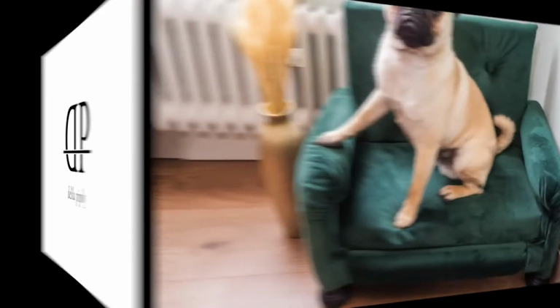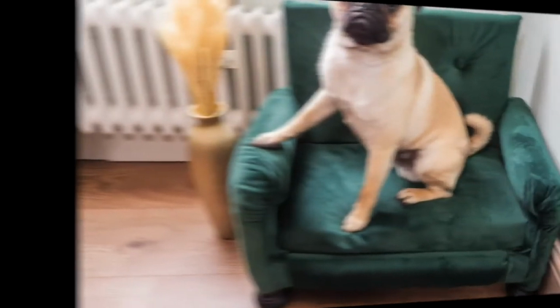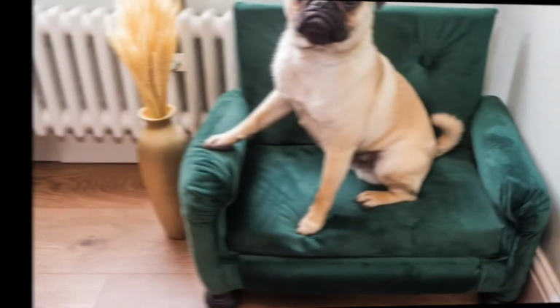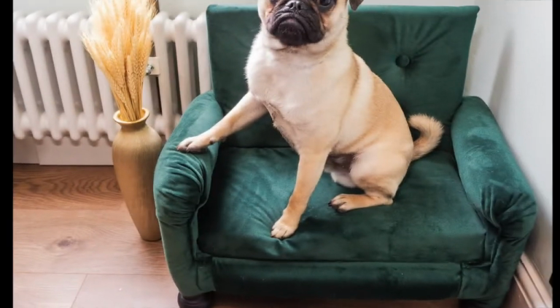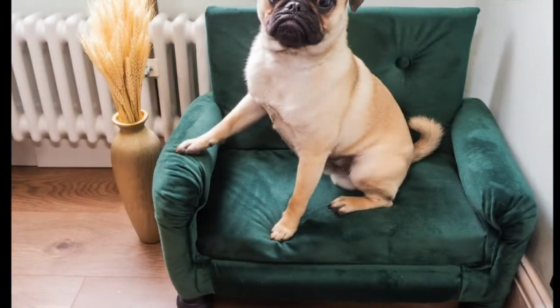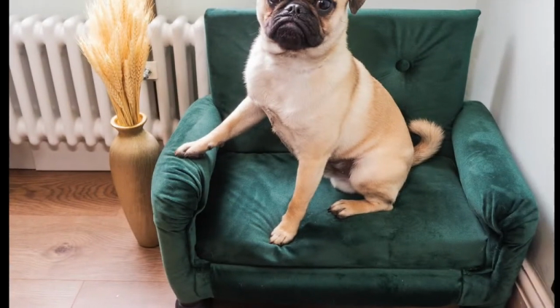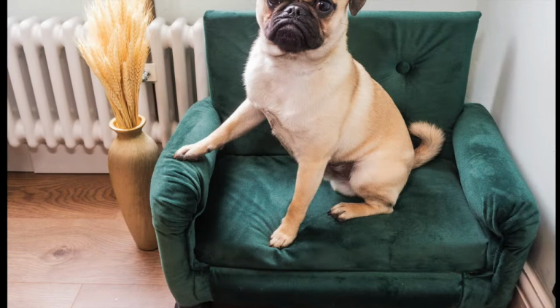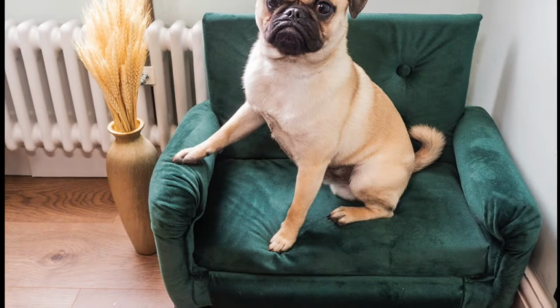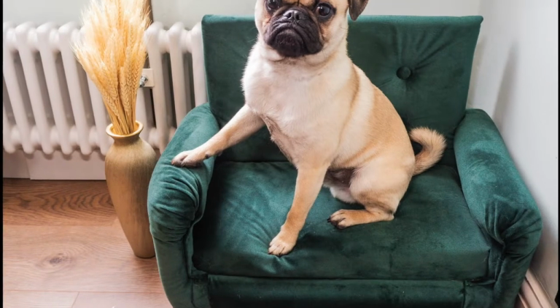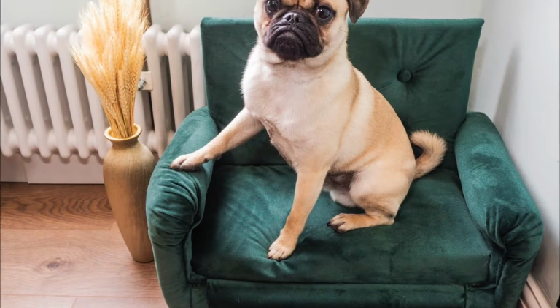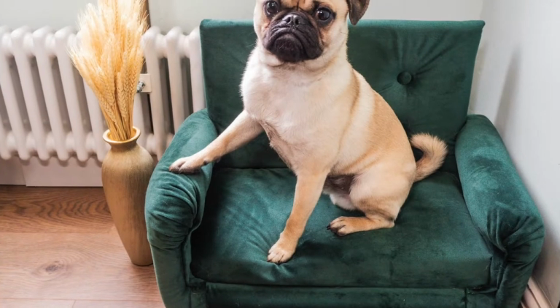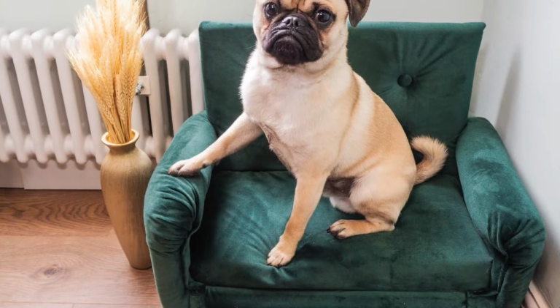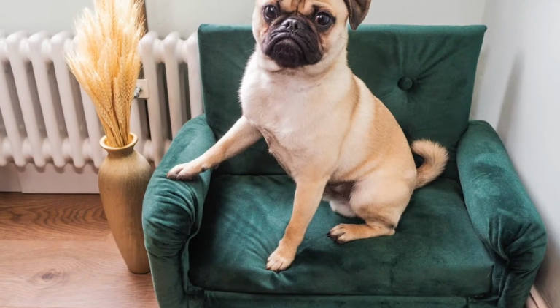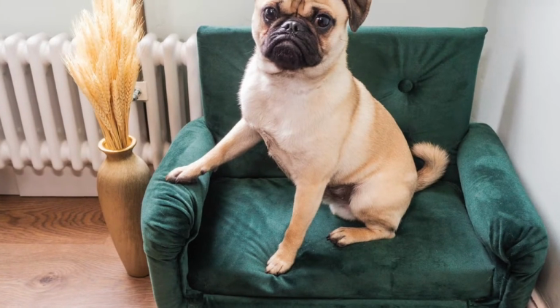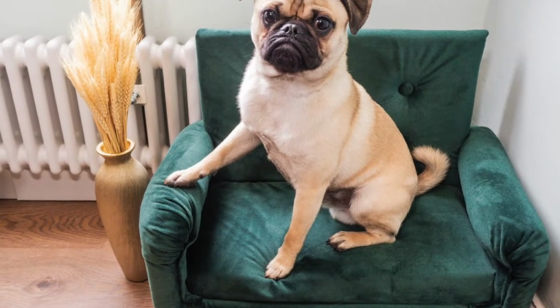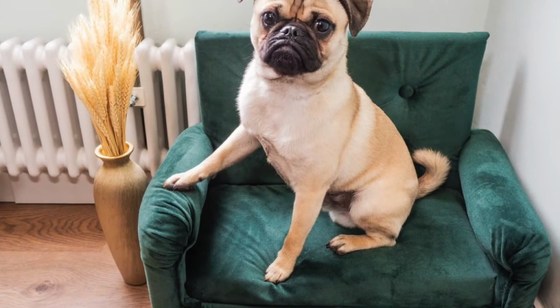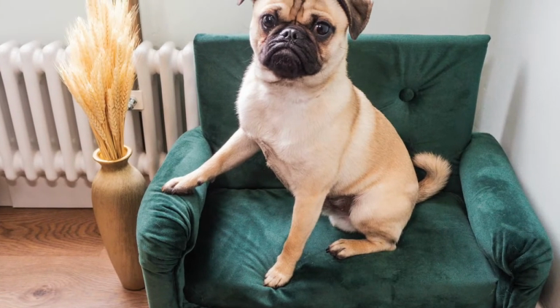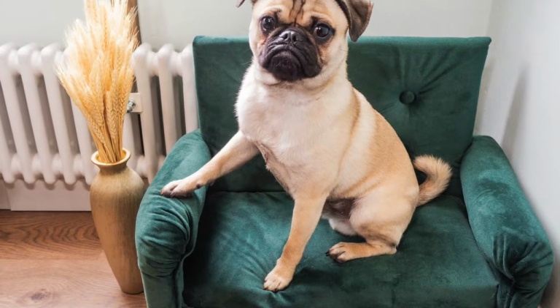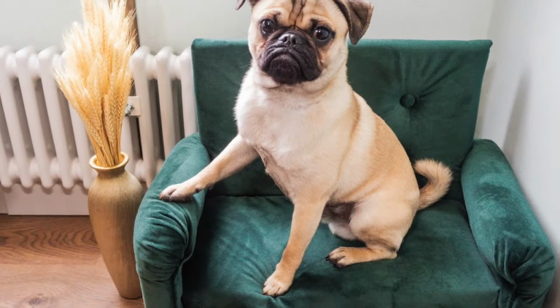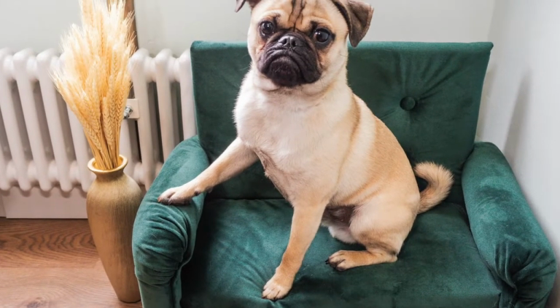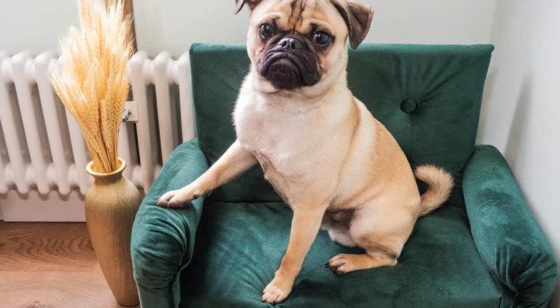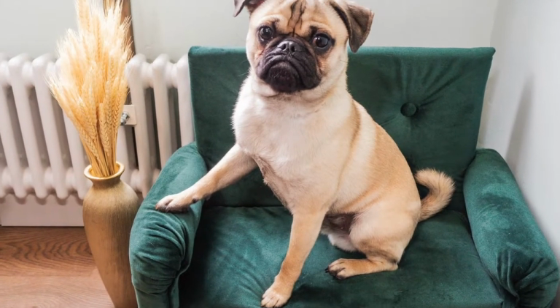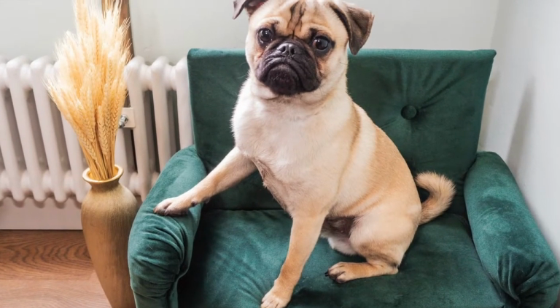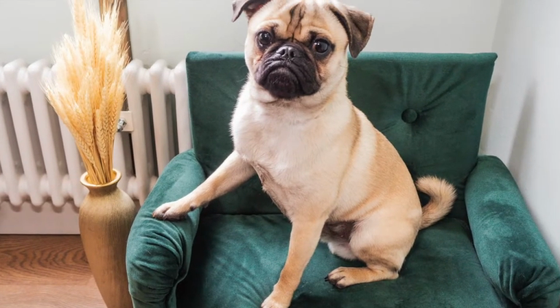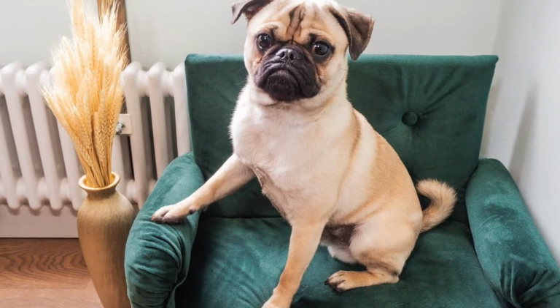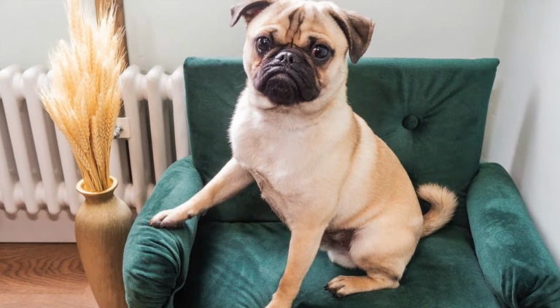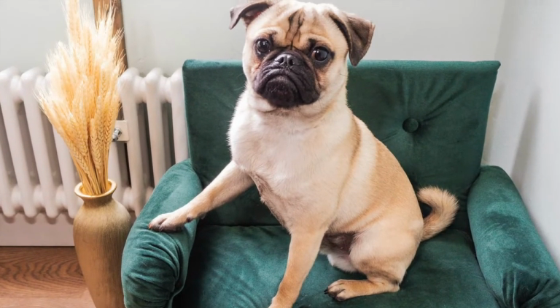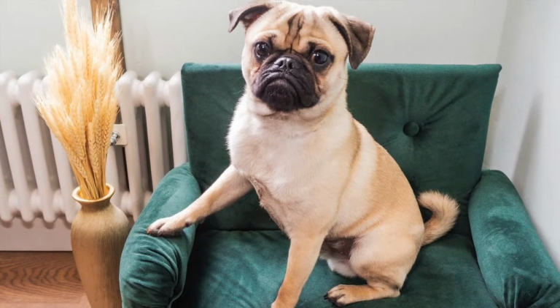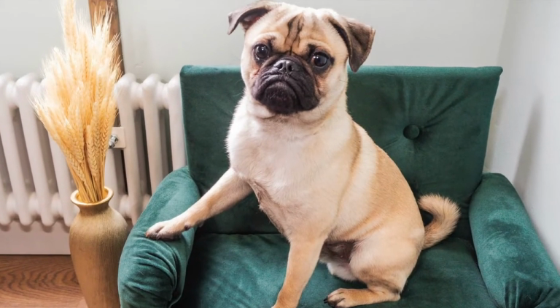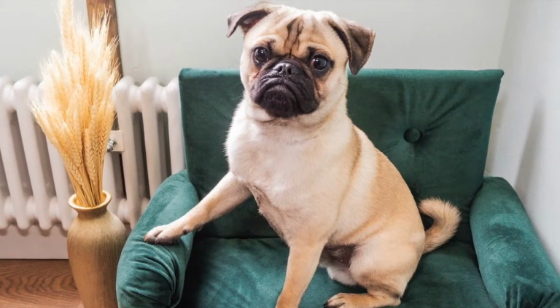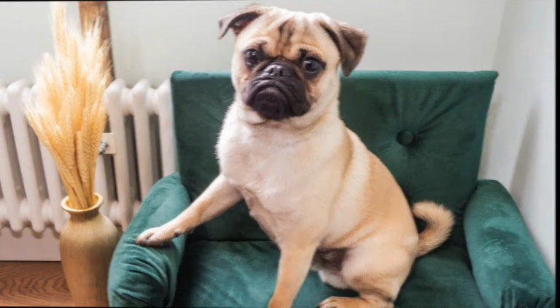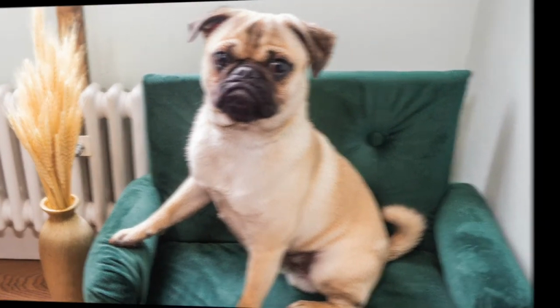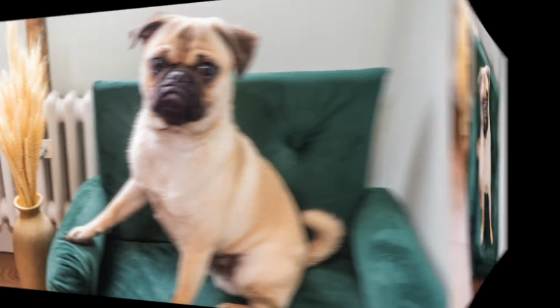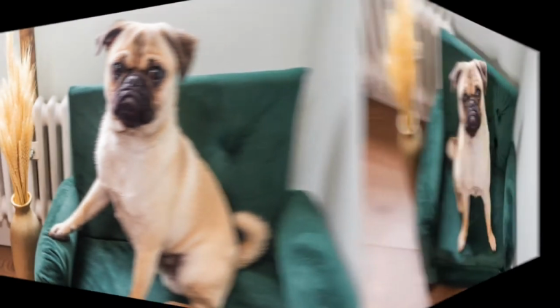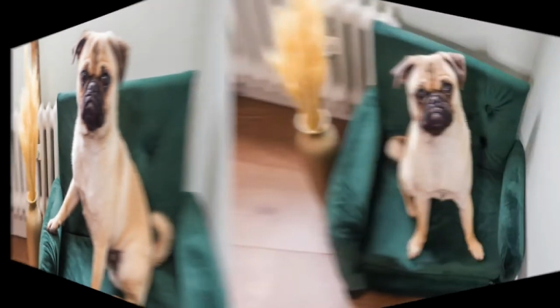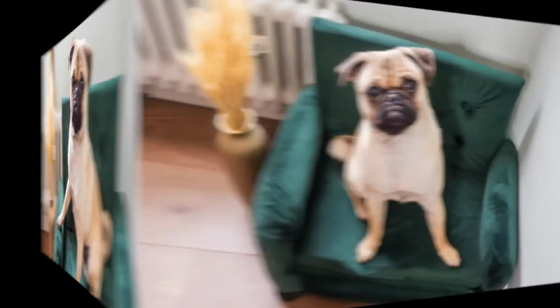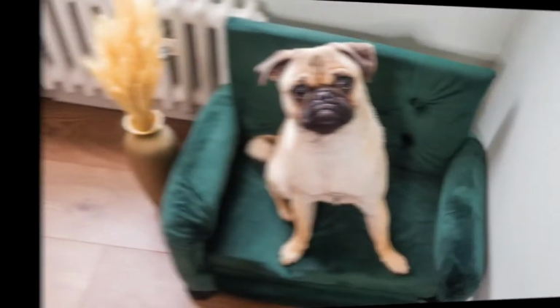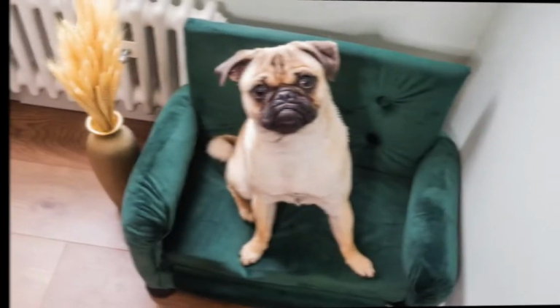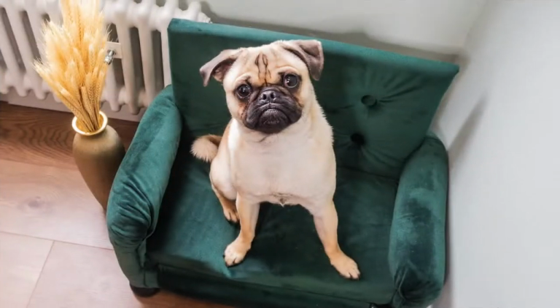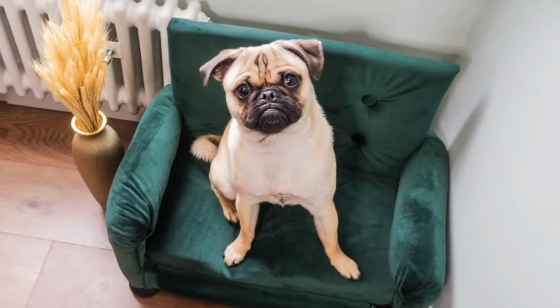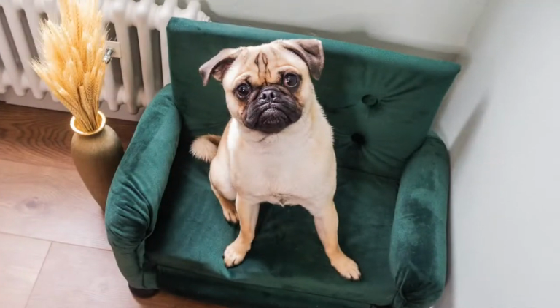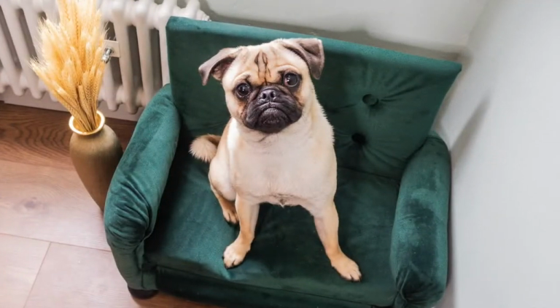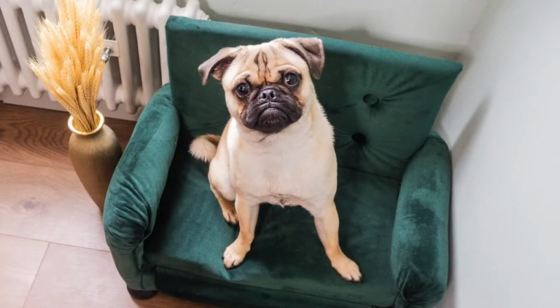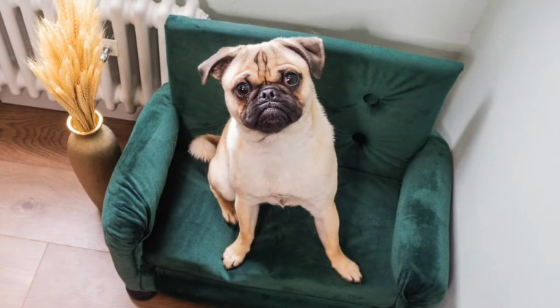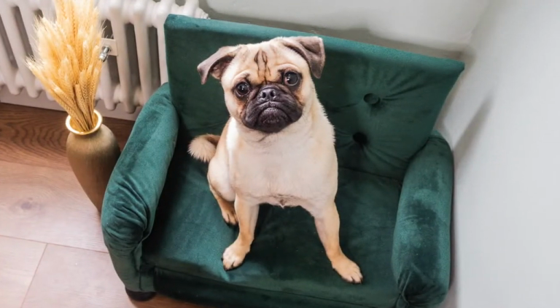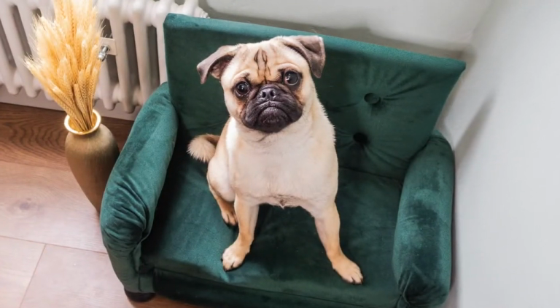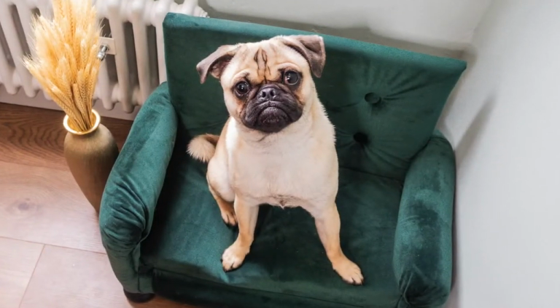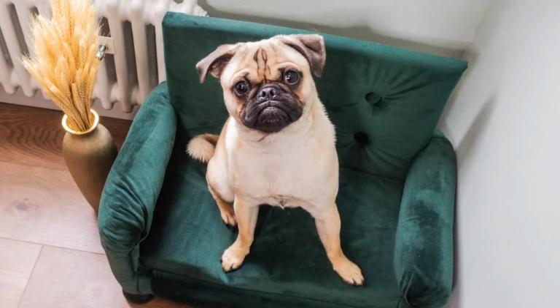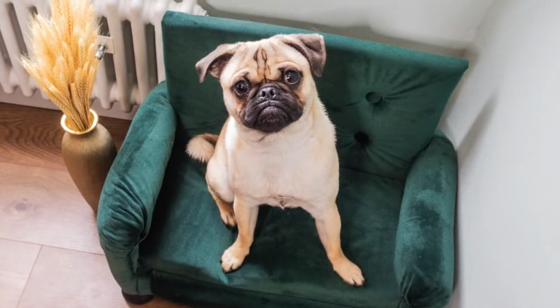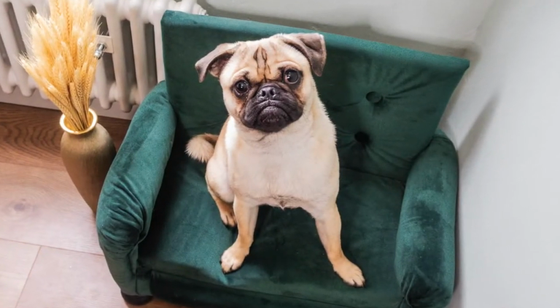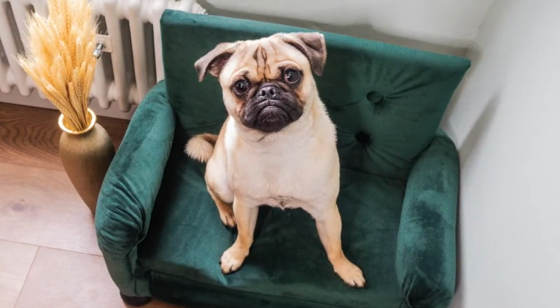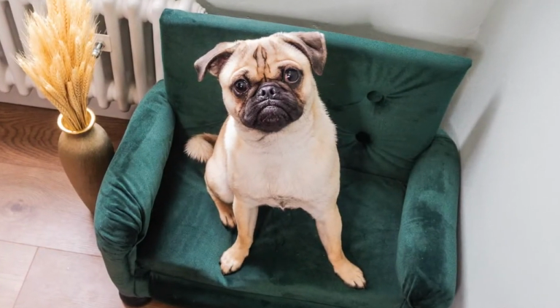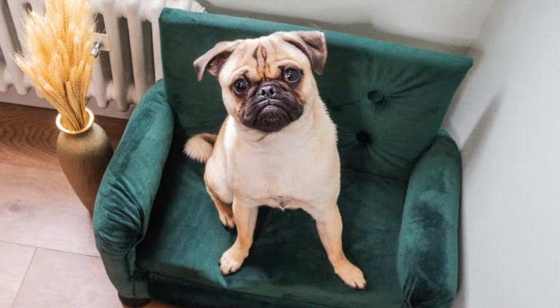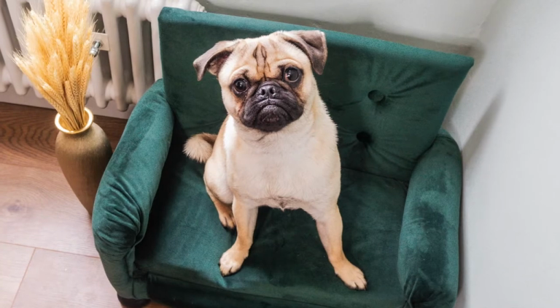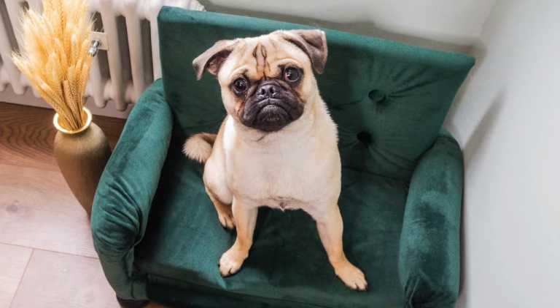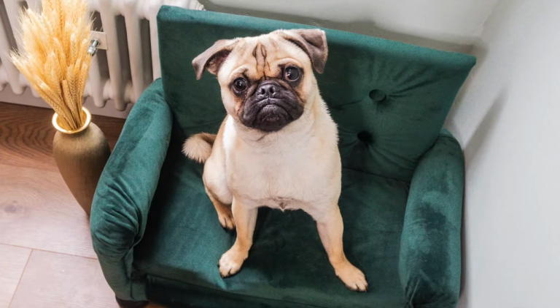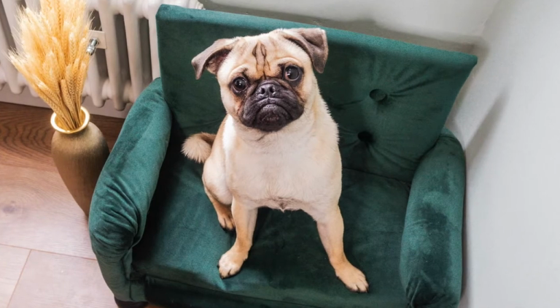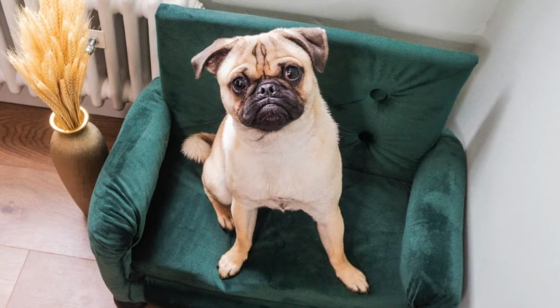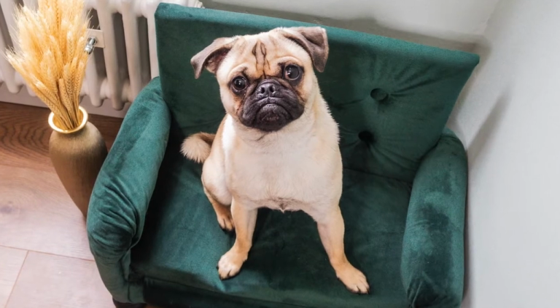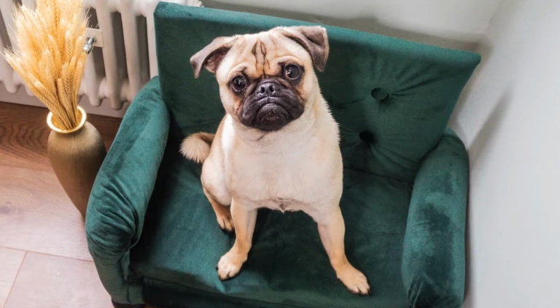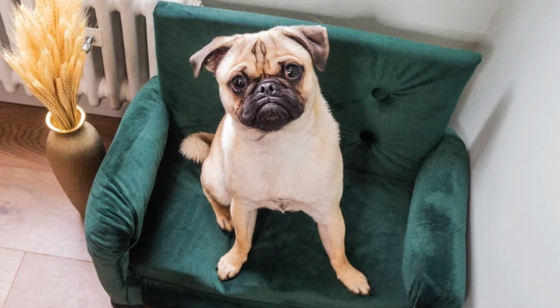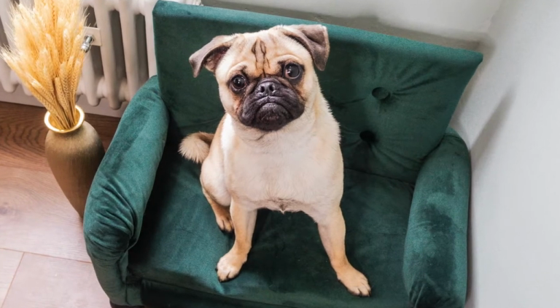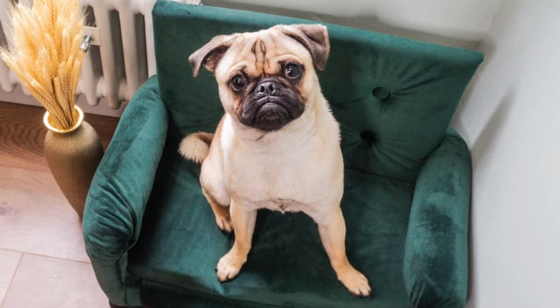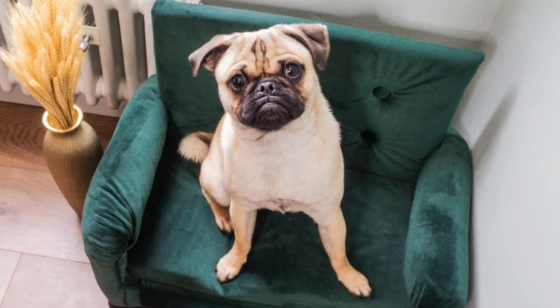Hello everyone, welcome back to my YouTube channel. Today I will be turning a 13 pound IKEA doll bed into a luxurious dog sofa bed.